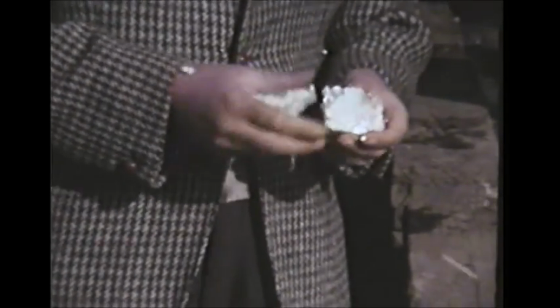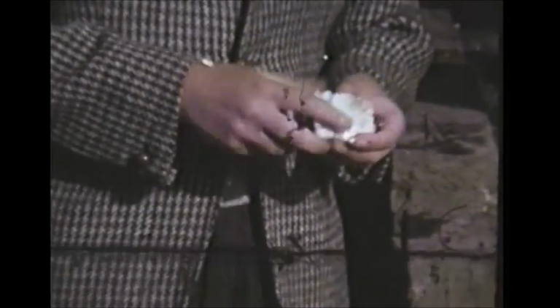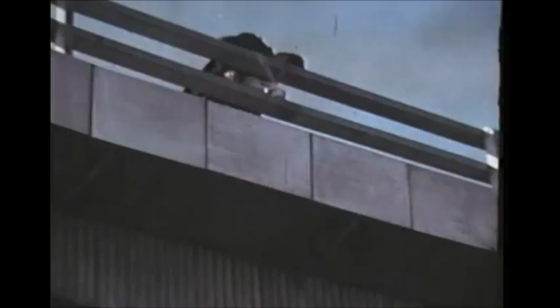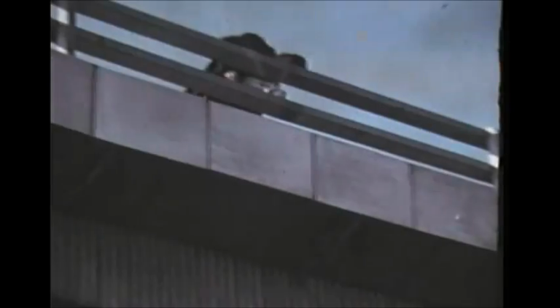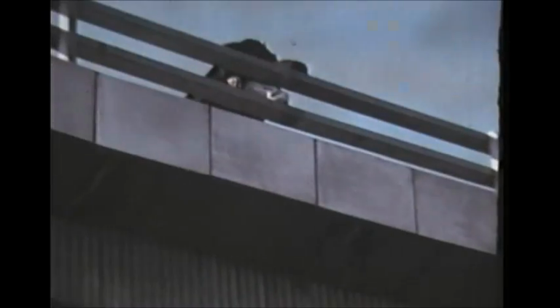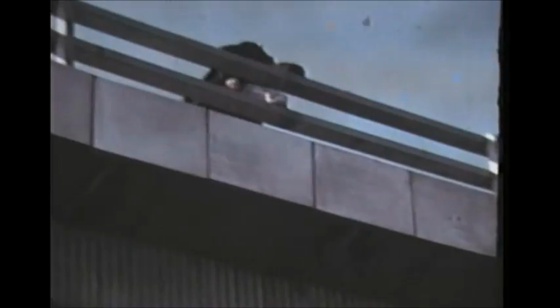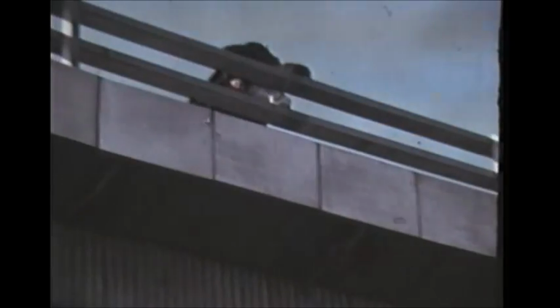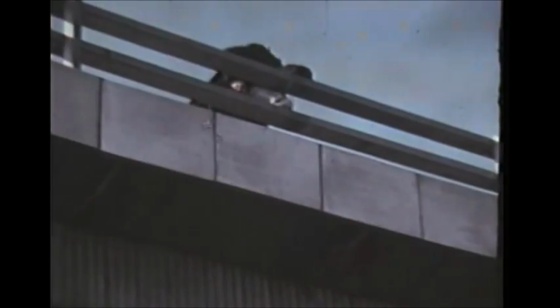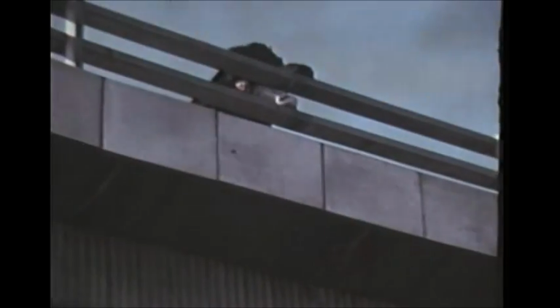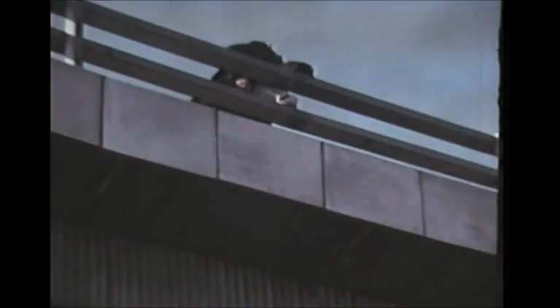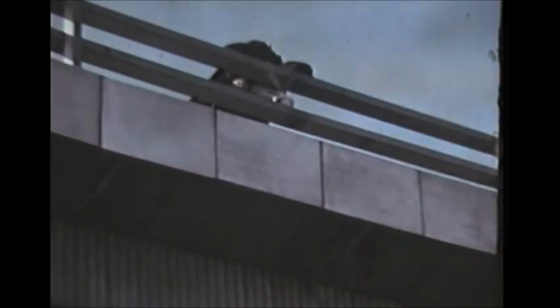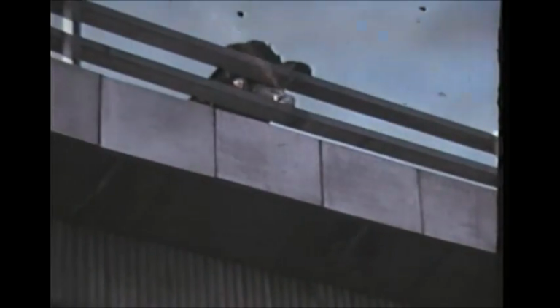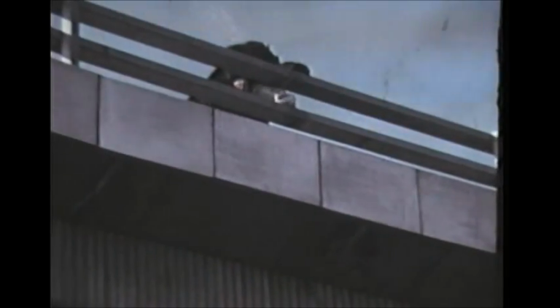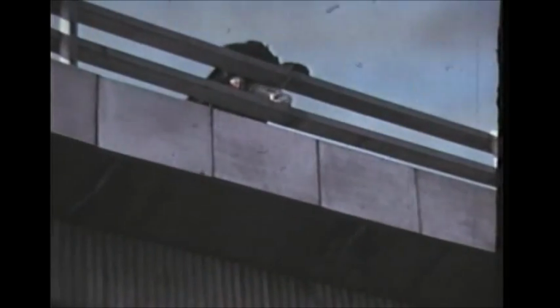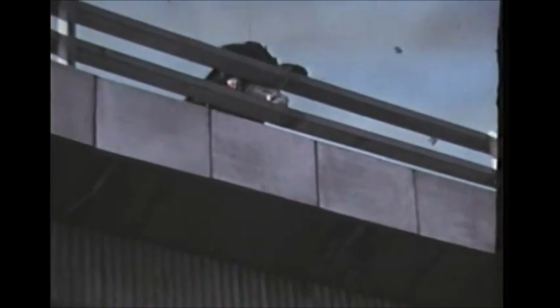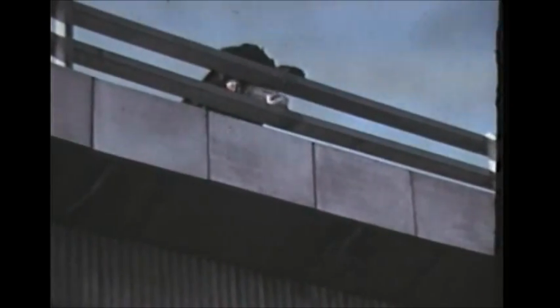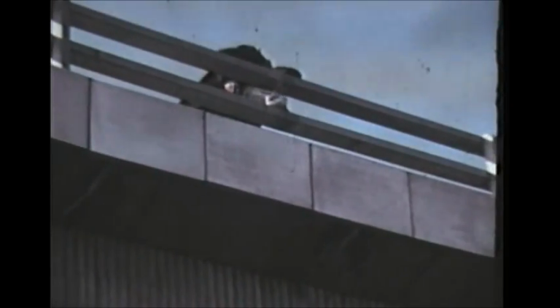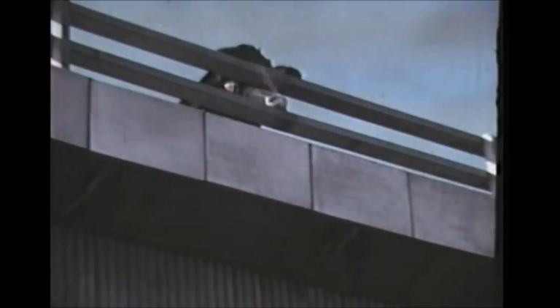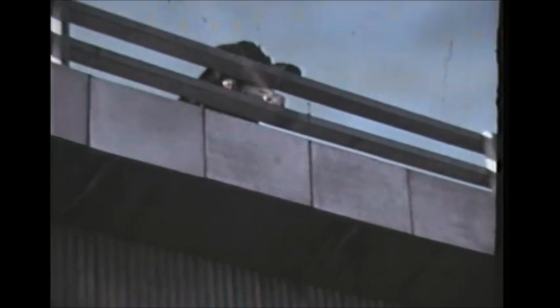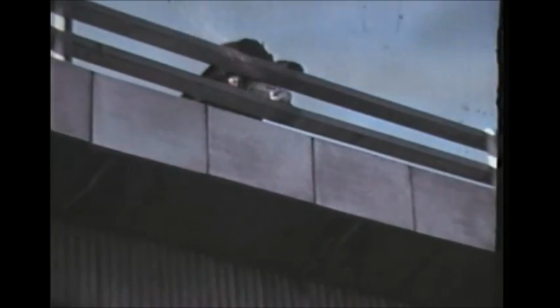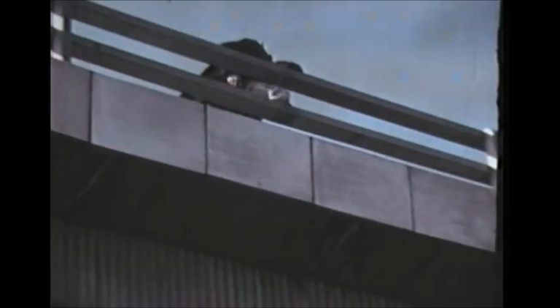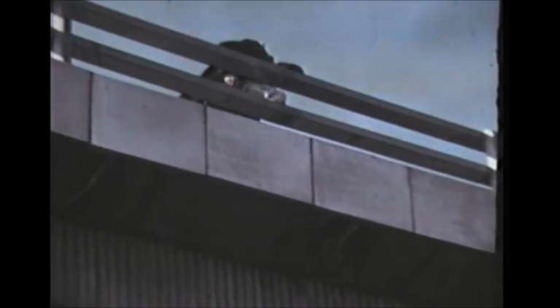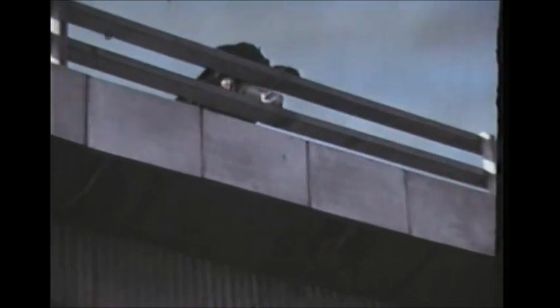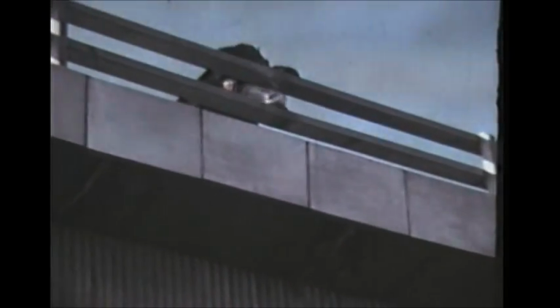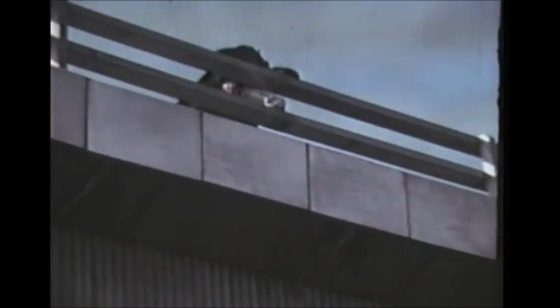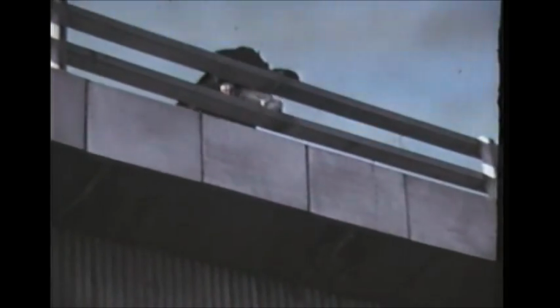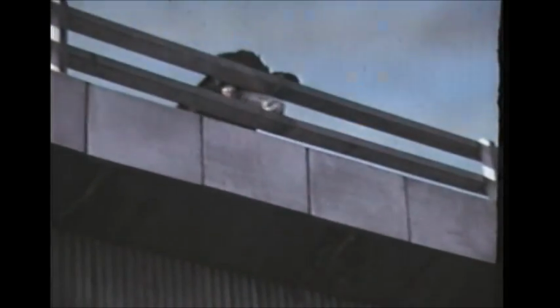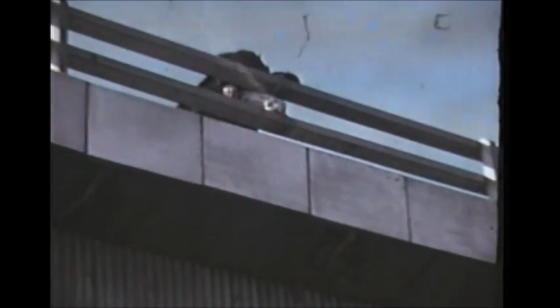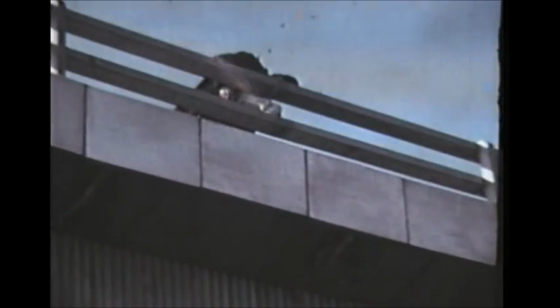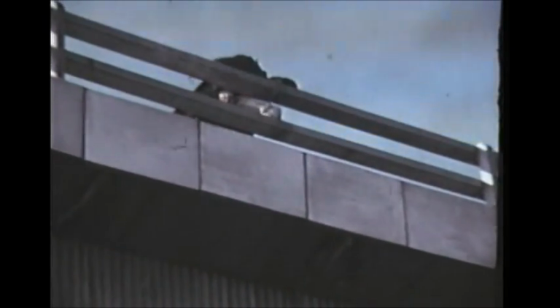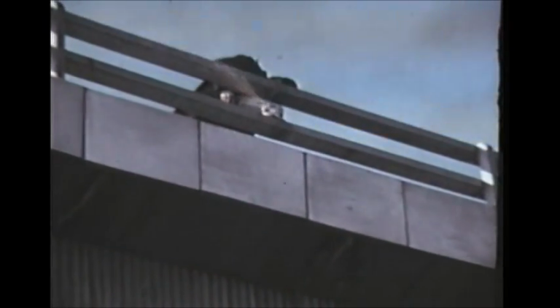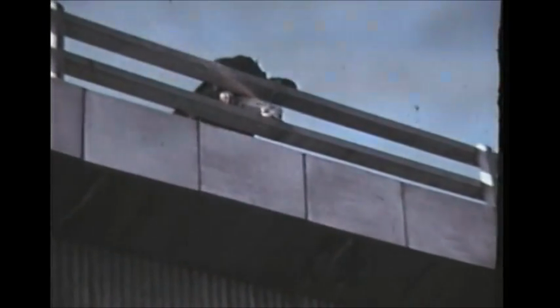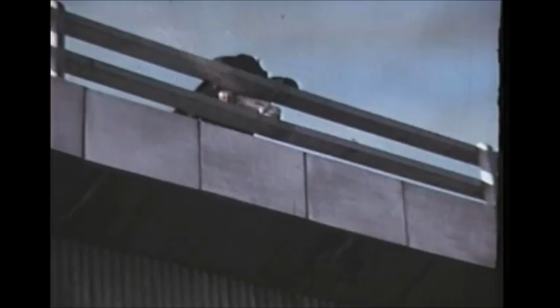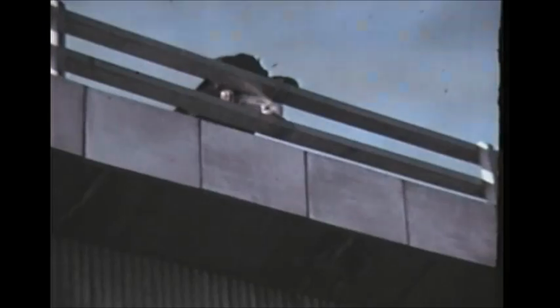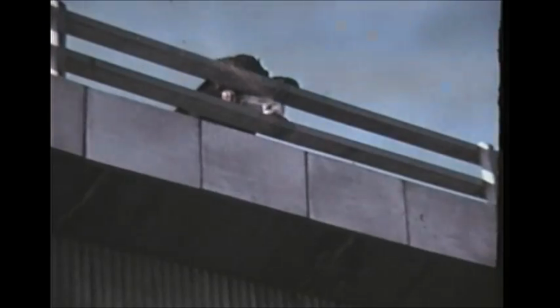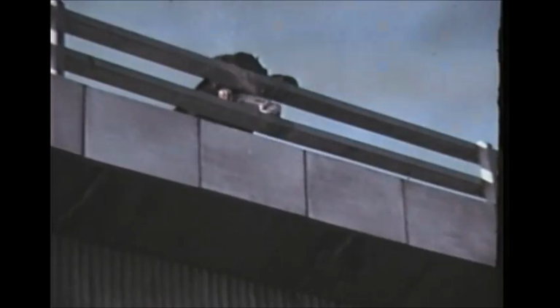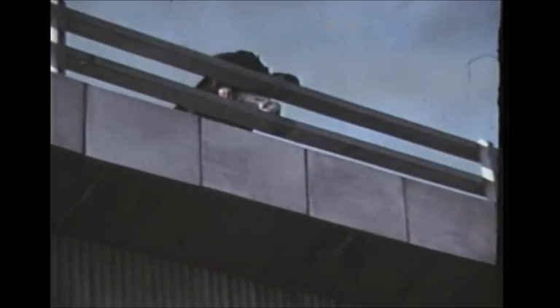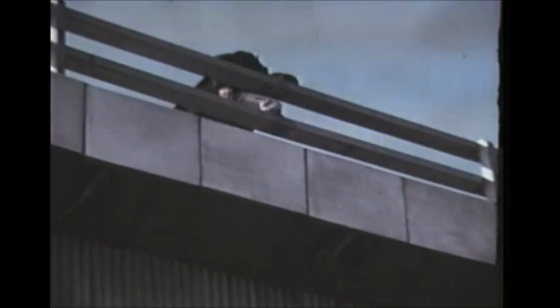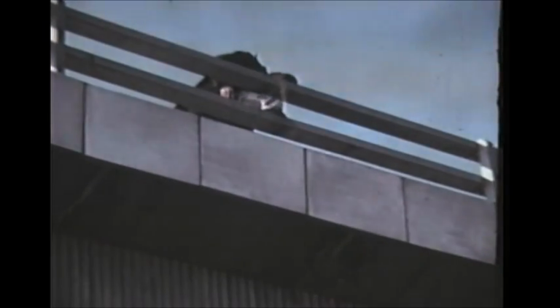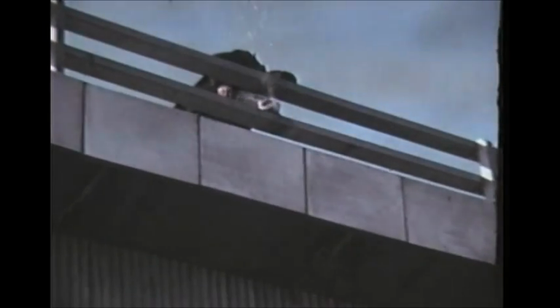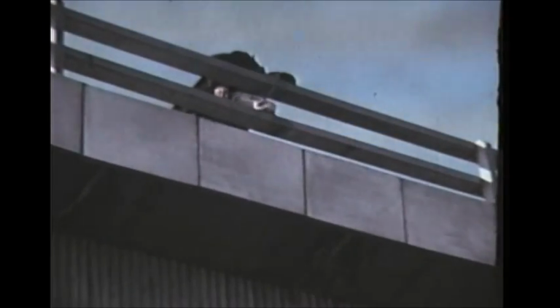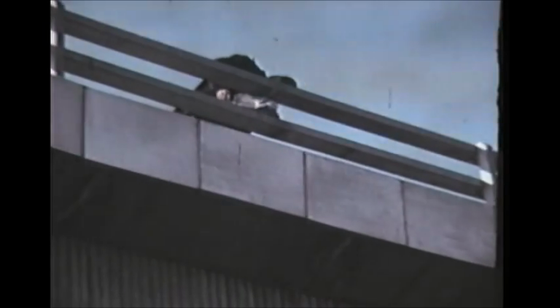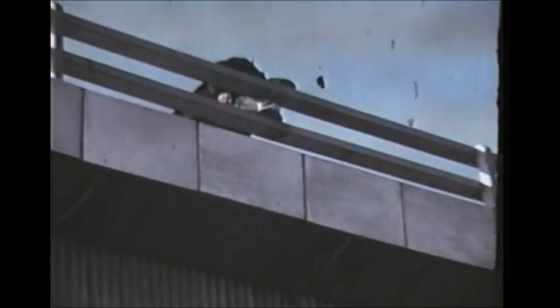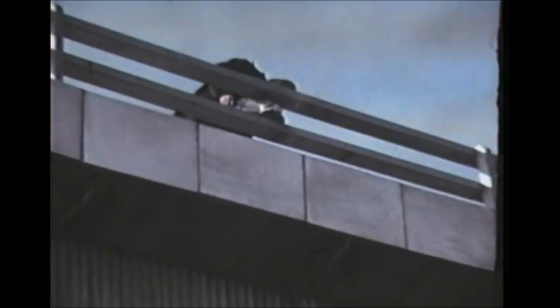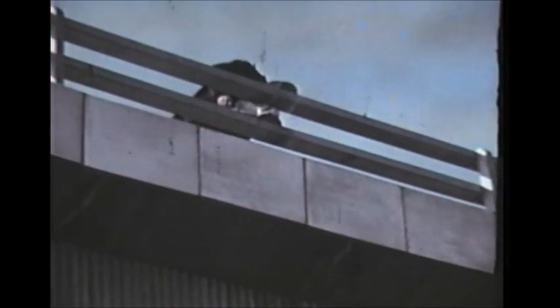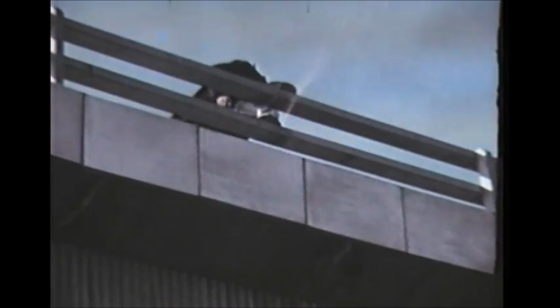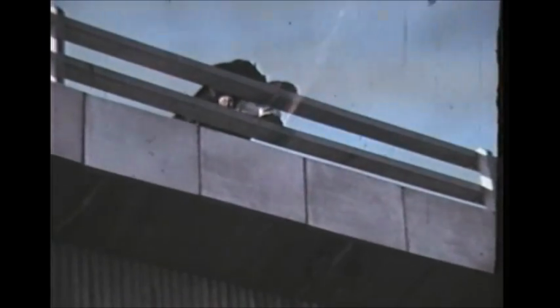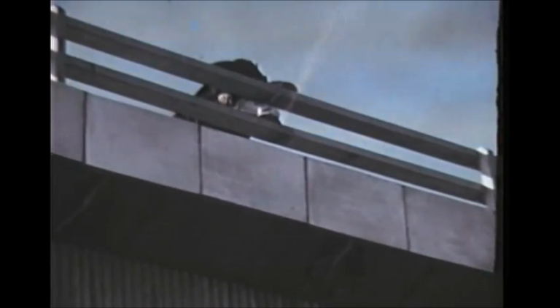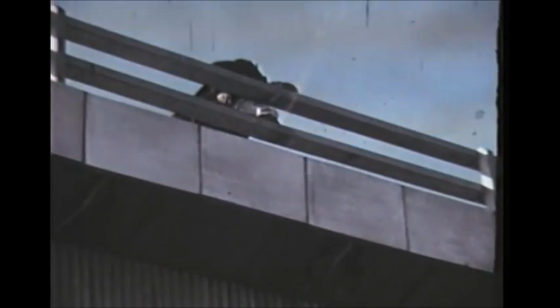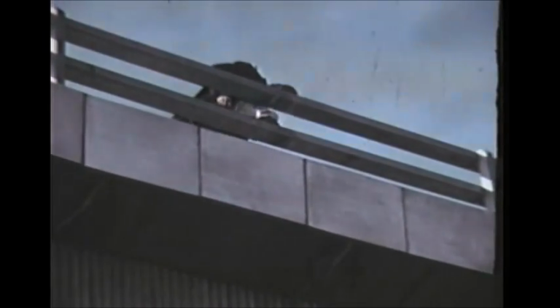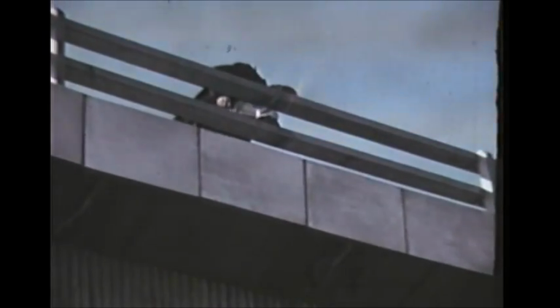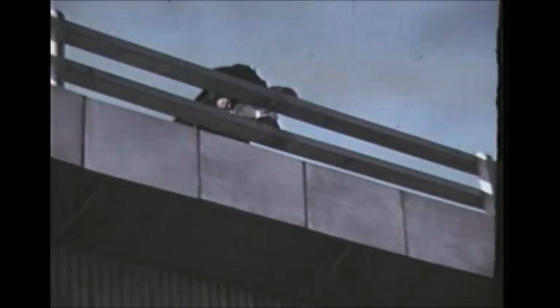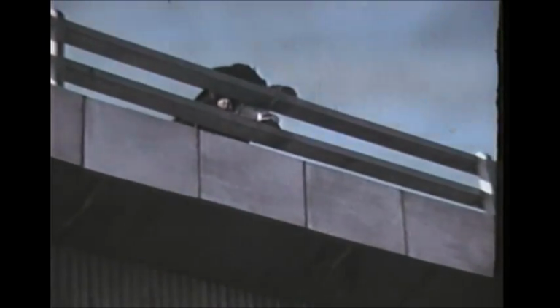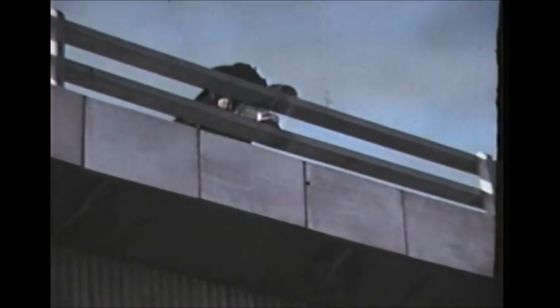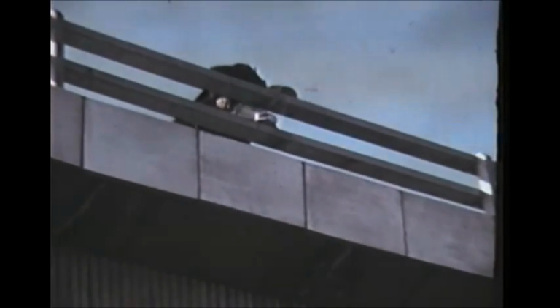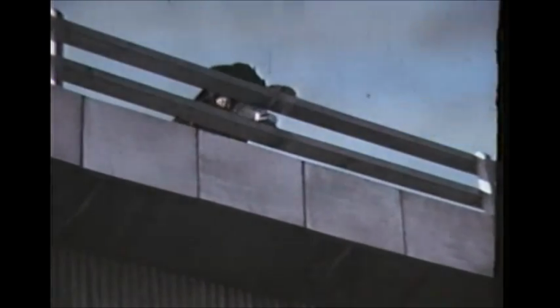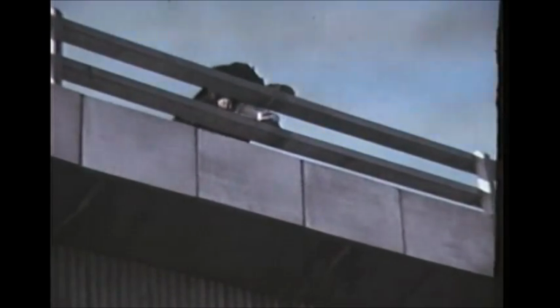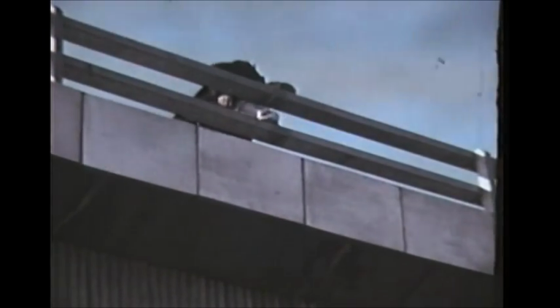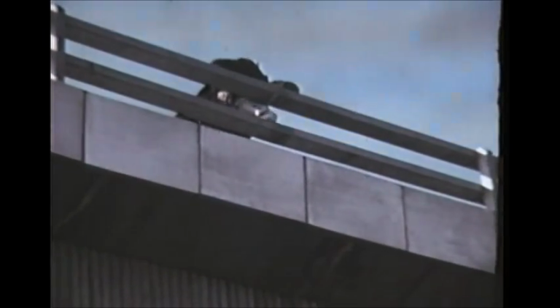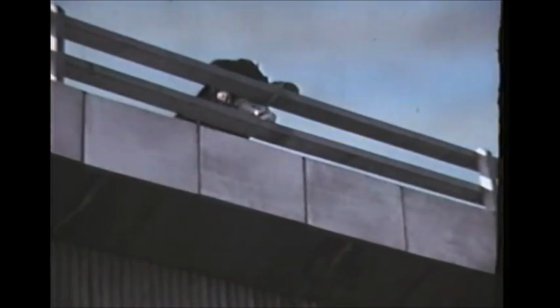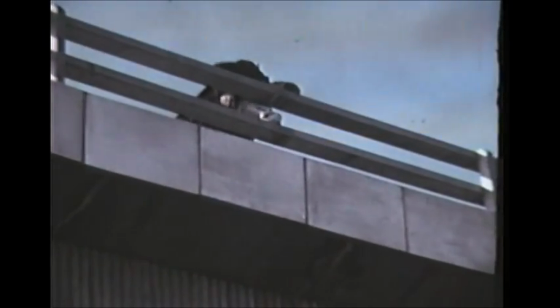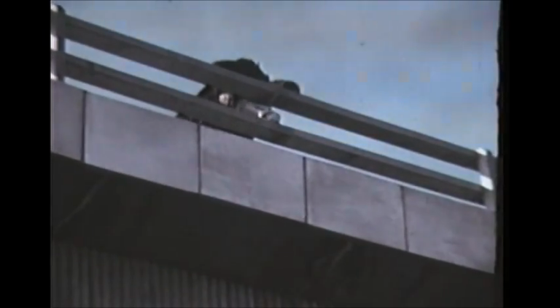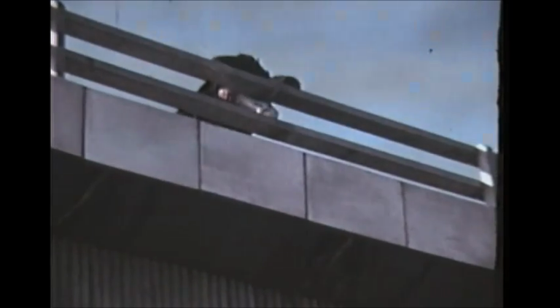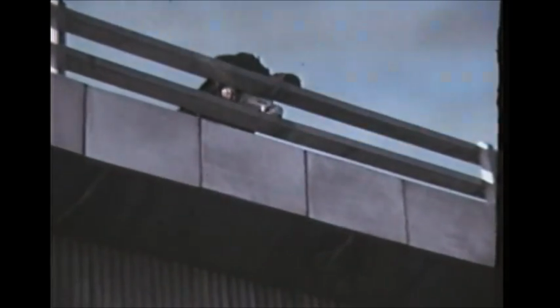In March 1966, severe flooding took place and caused a great deal of damage to equipment.